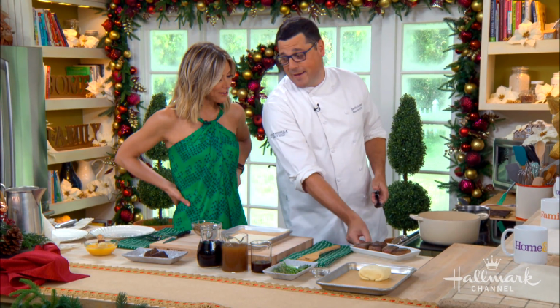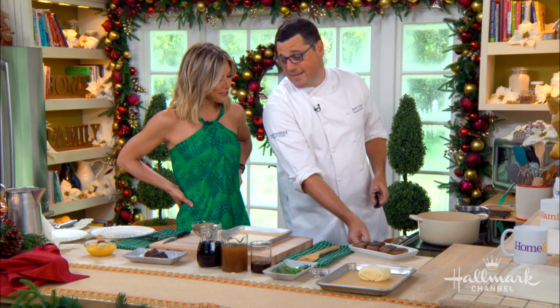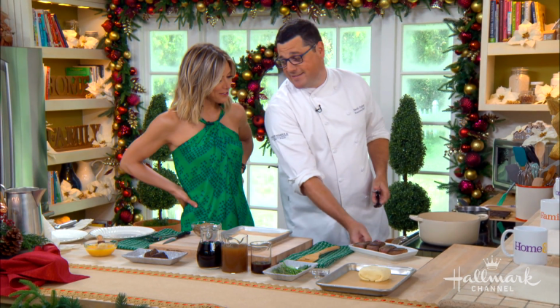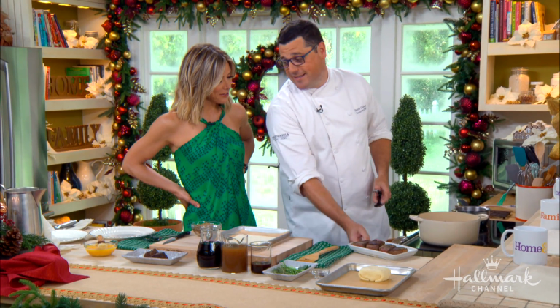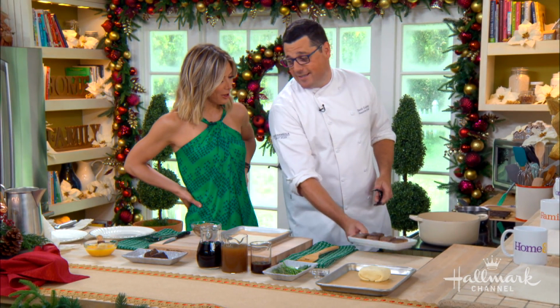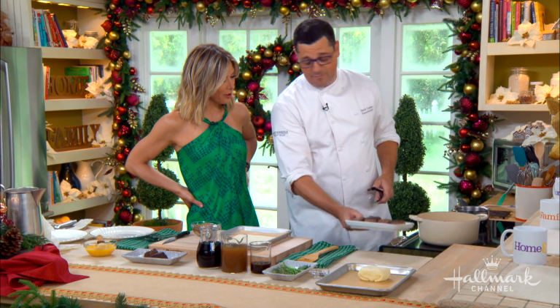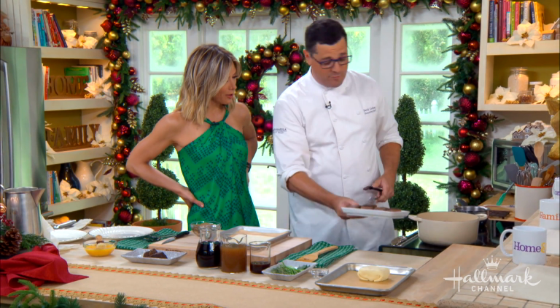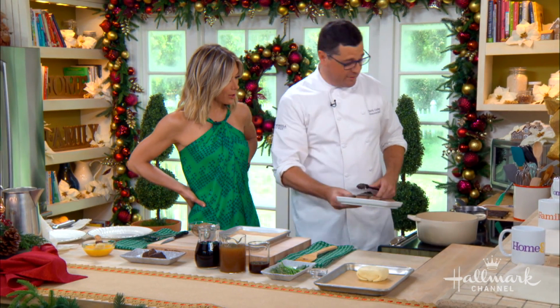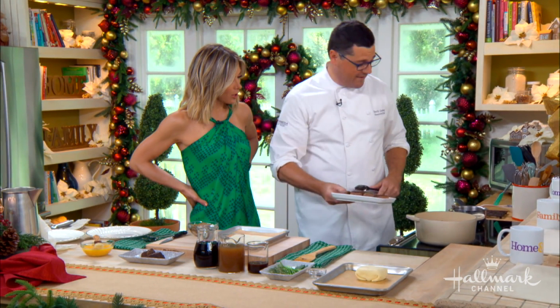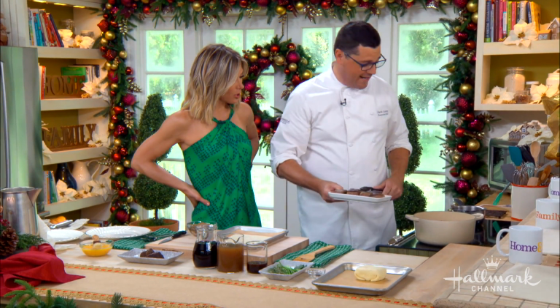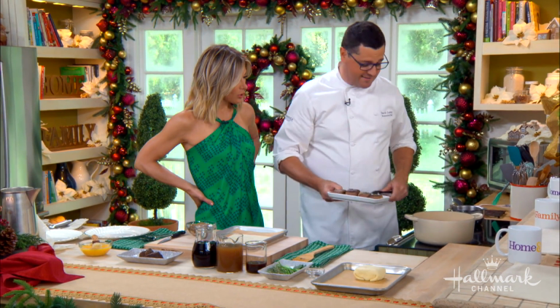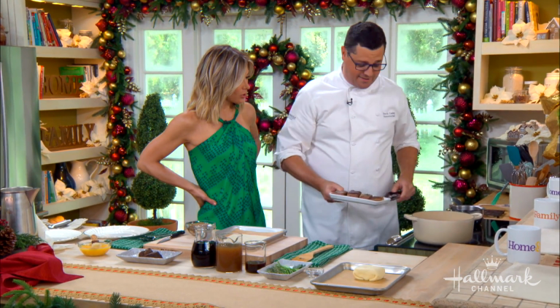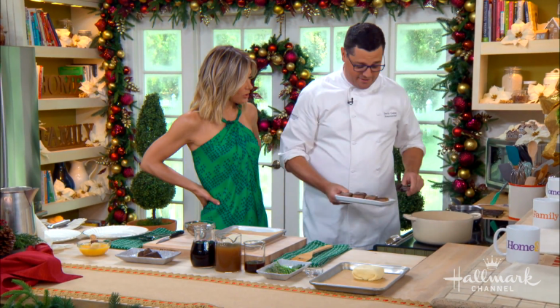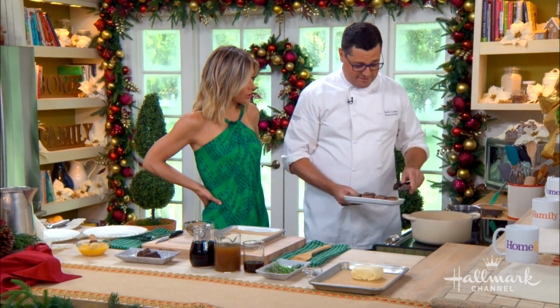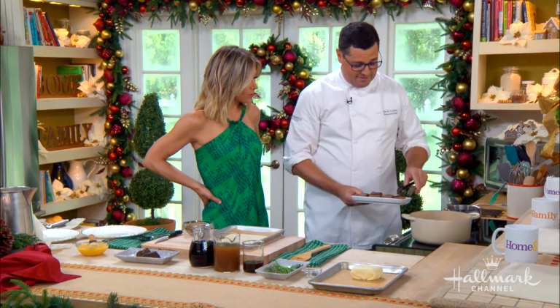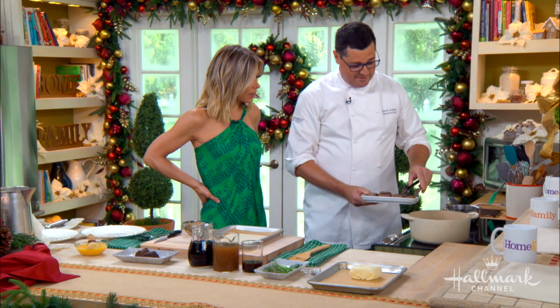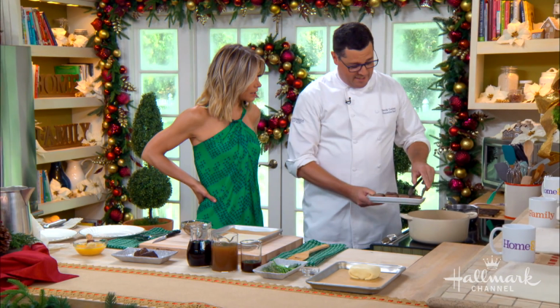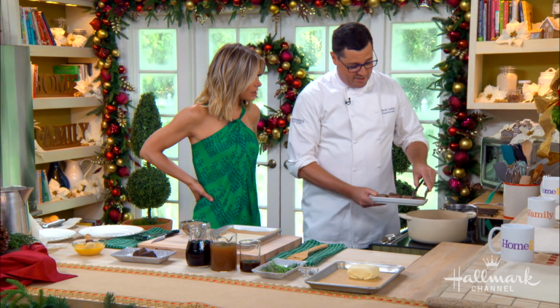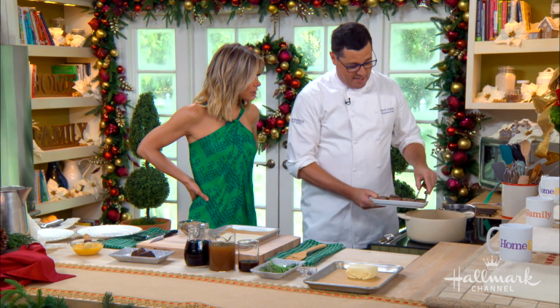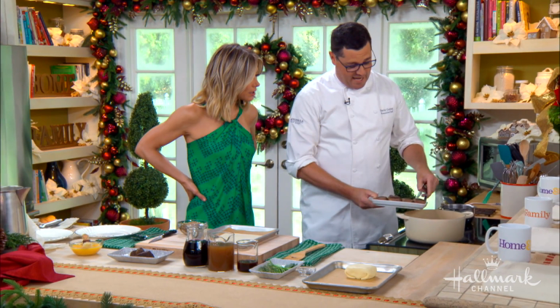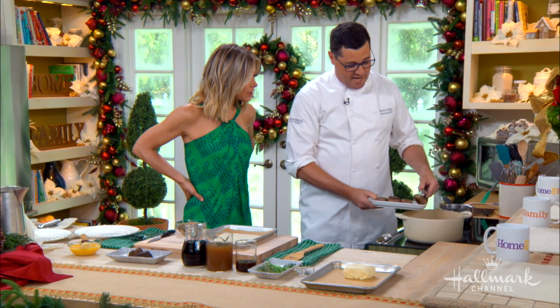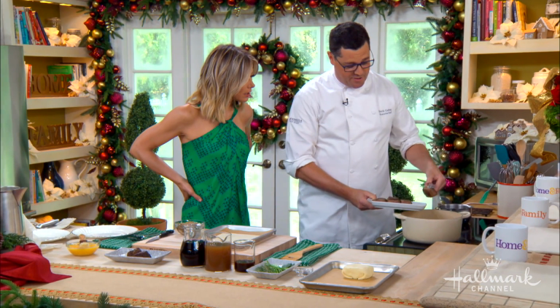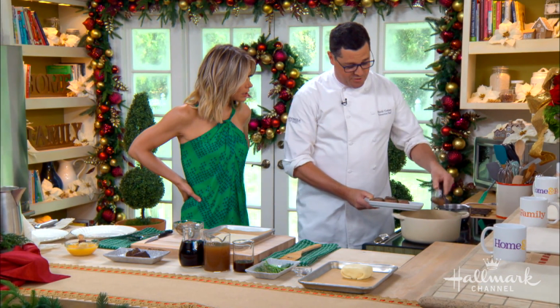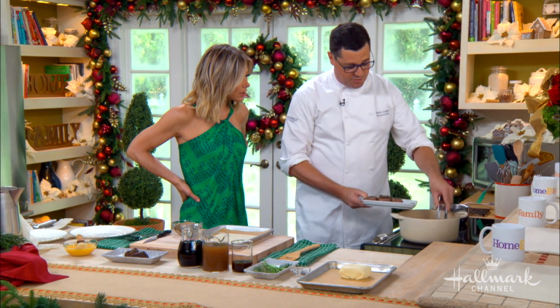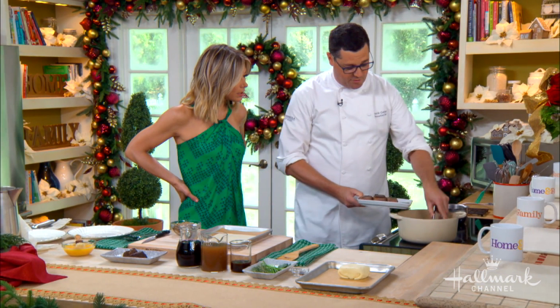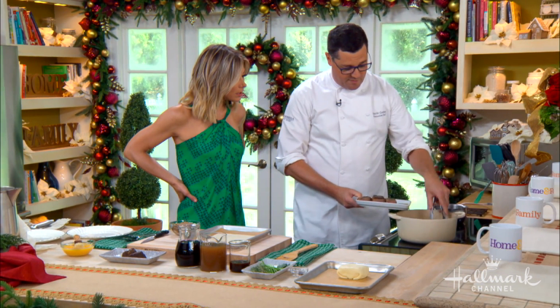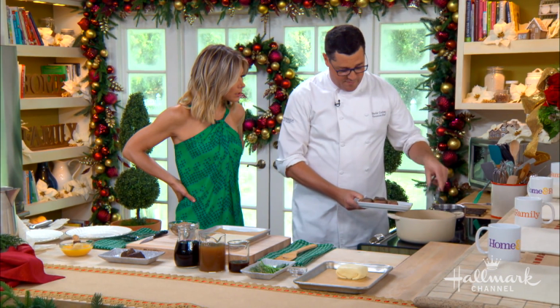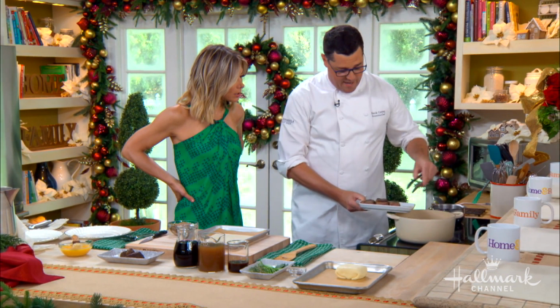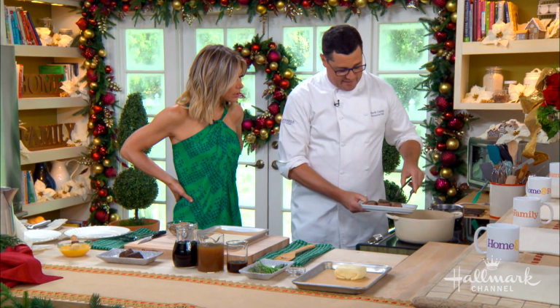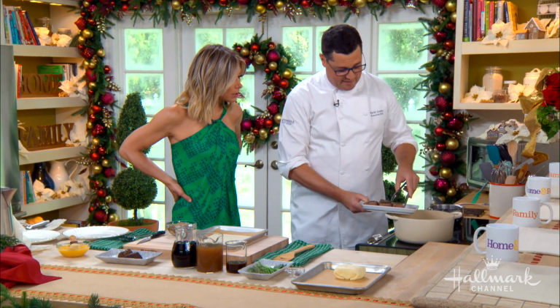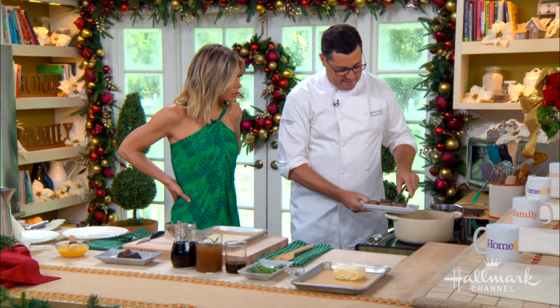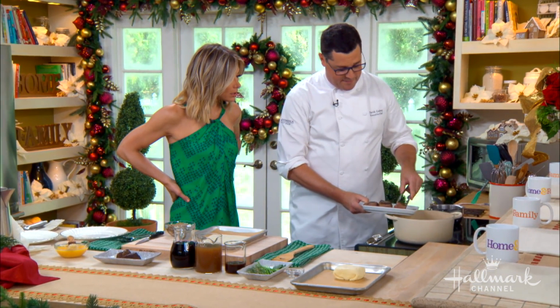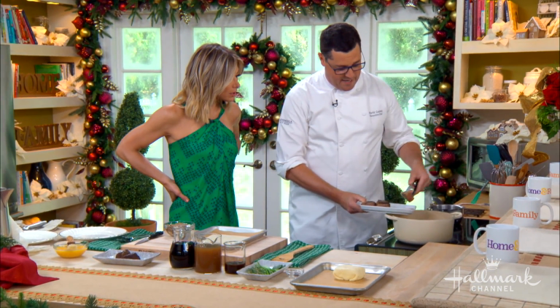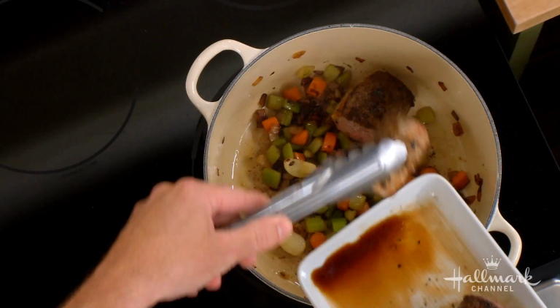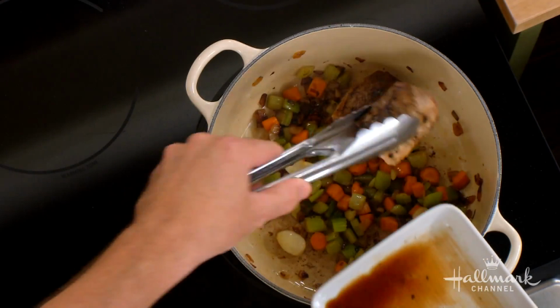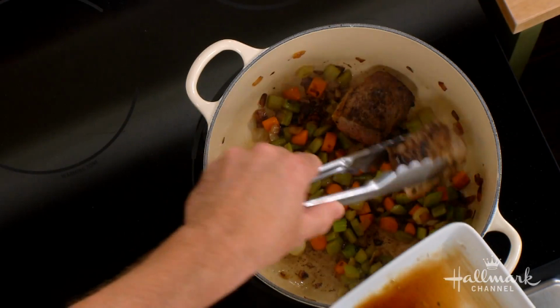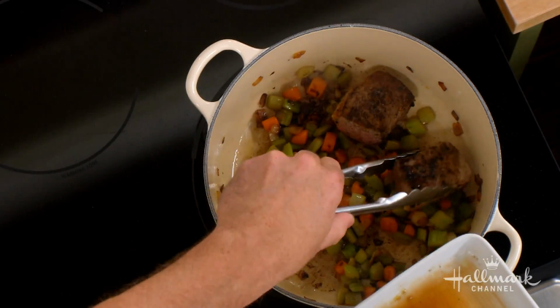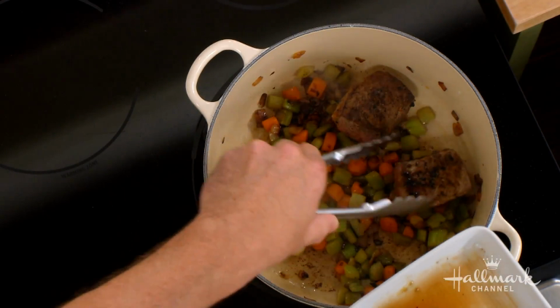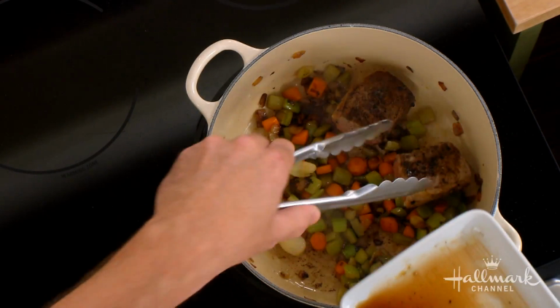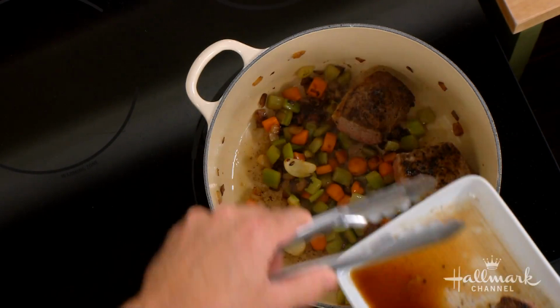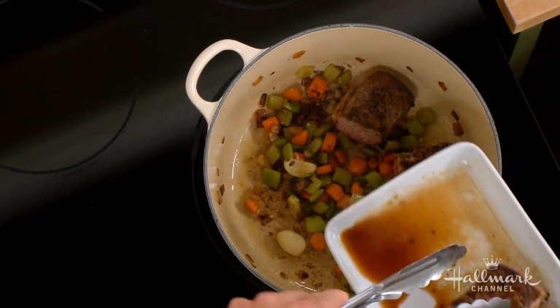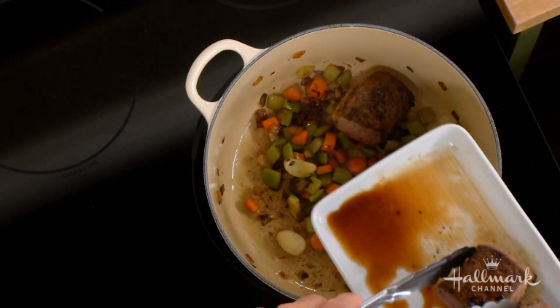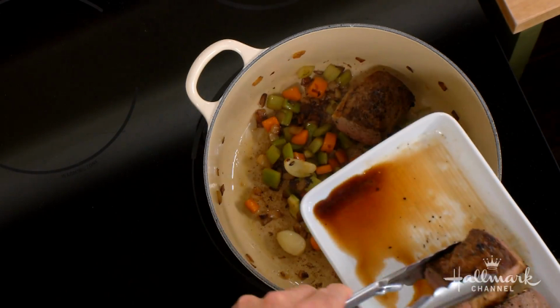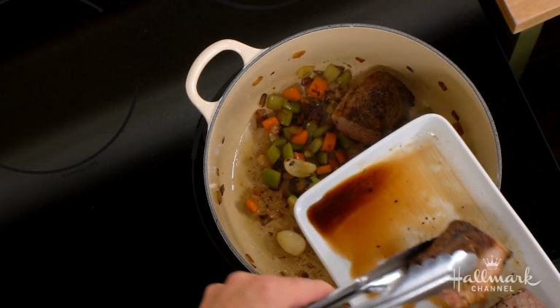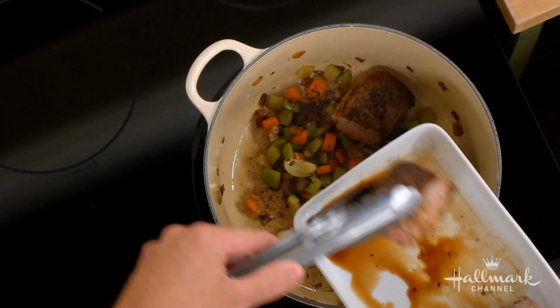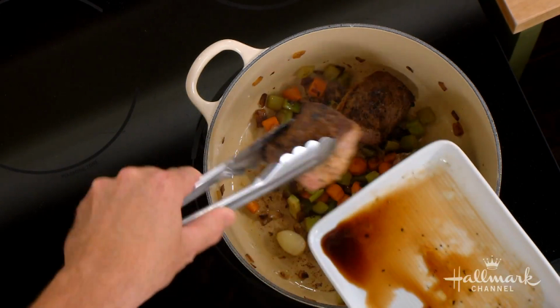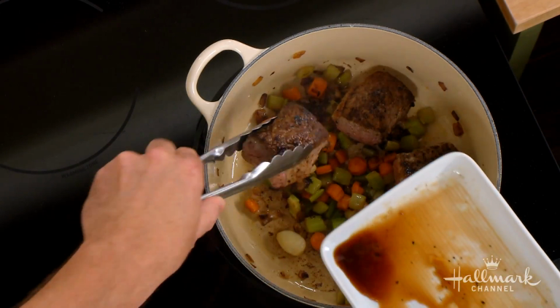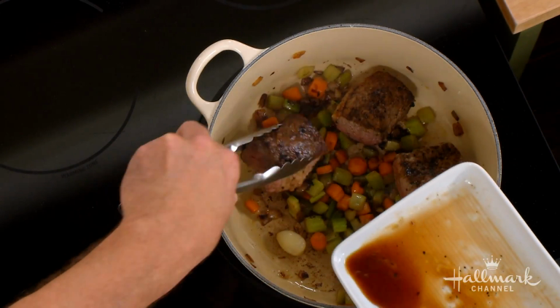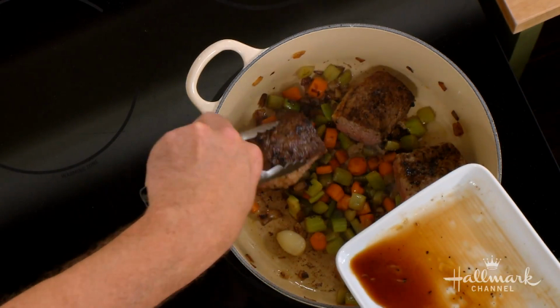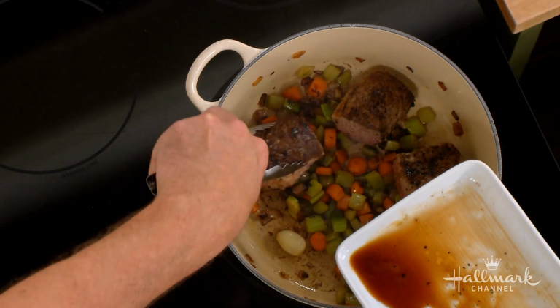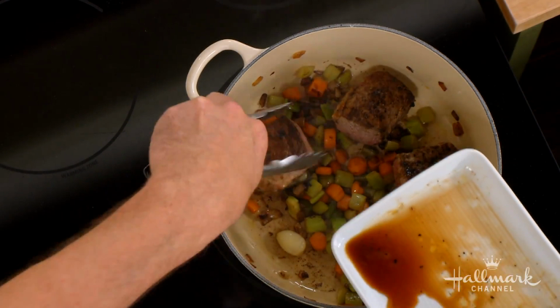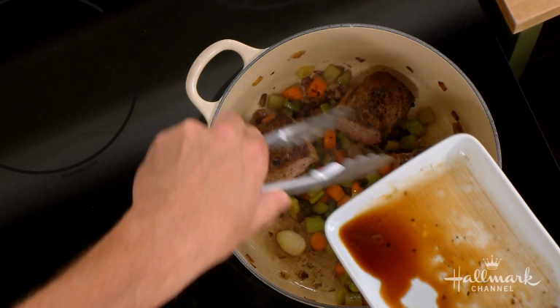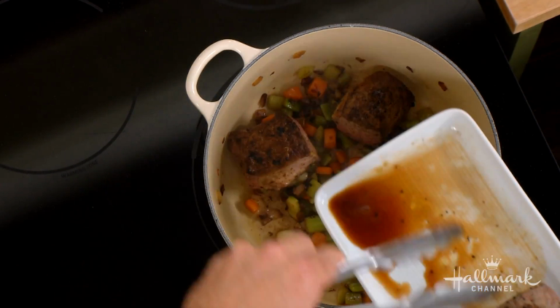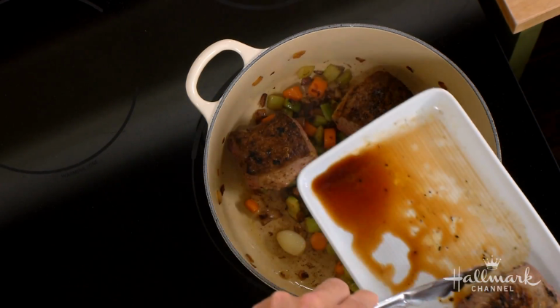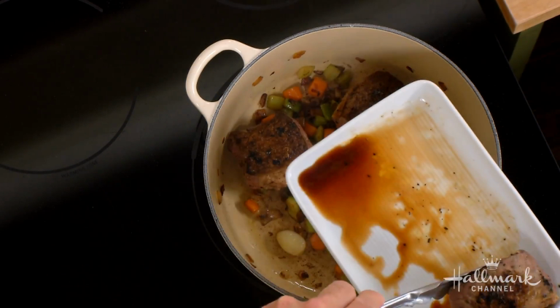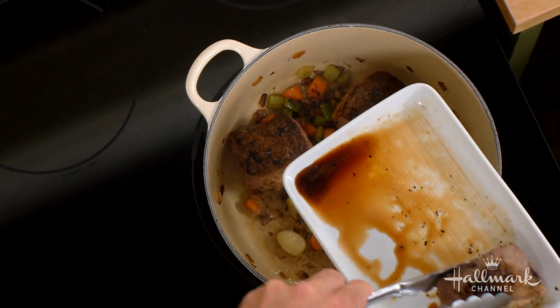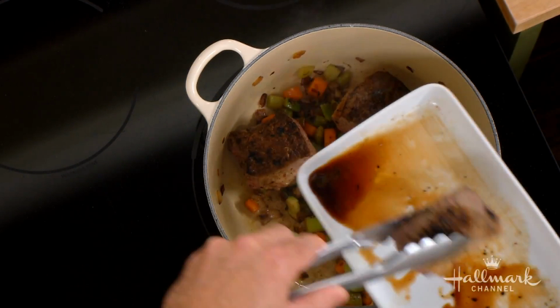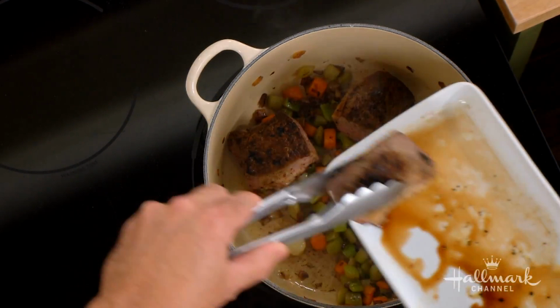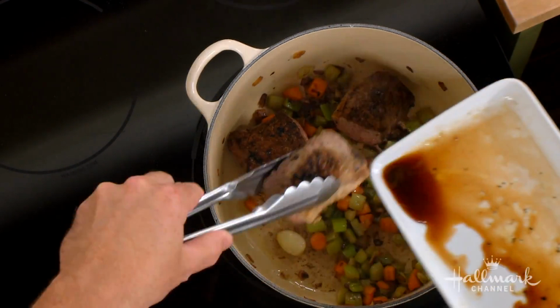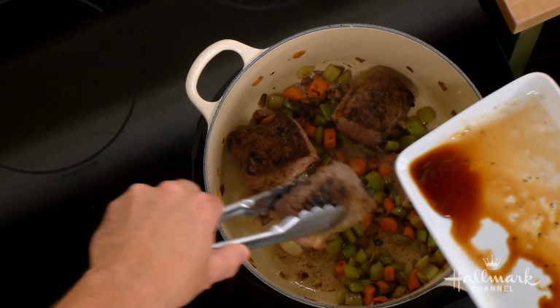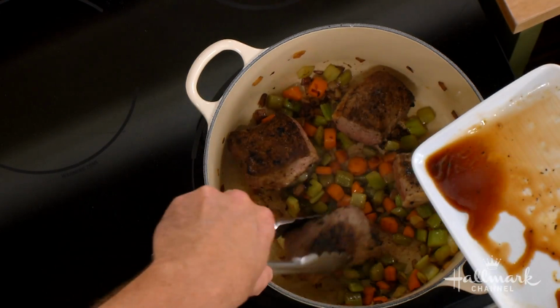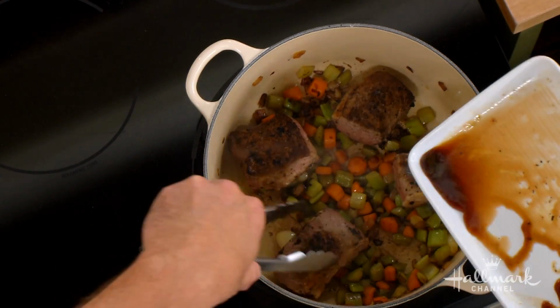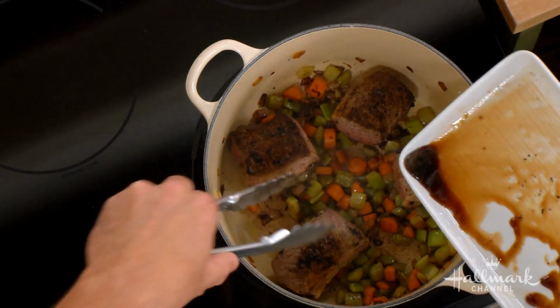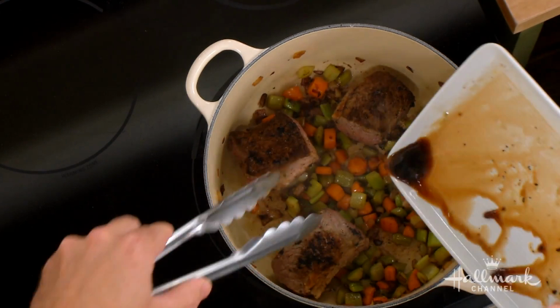We're going to make this more advanced here and add your short ribs back to this pot. Look how nice that is.